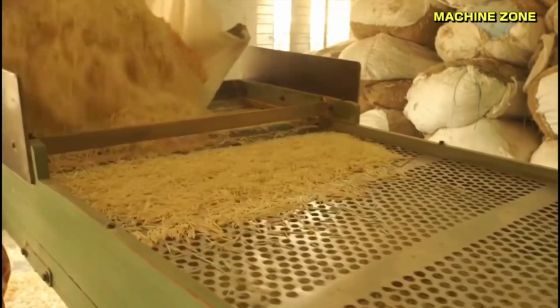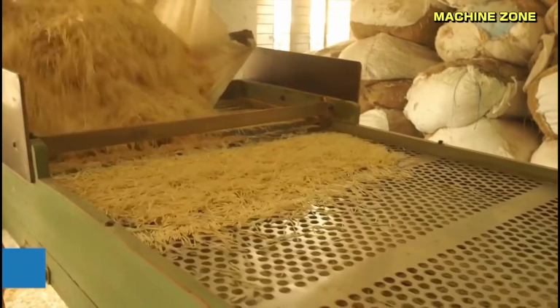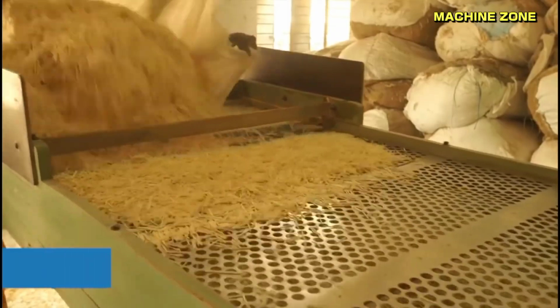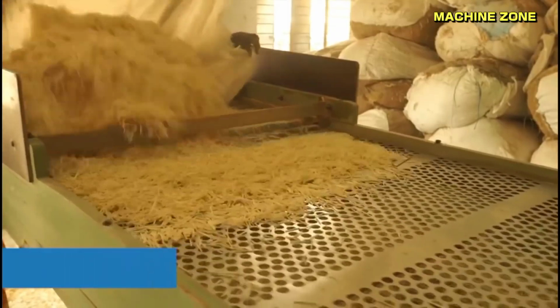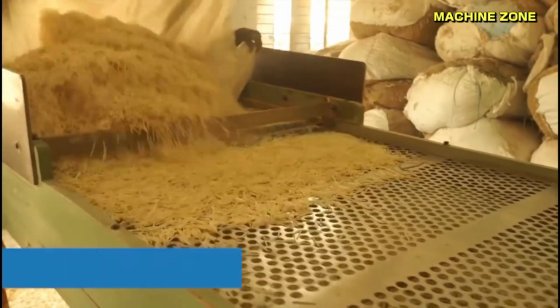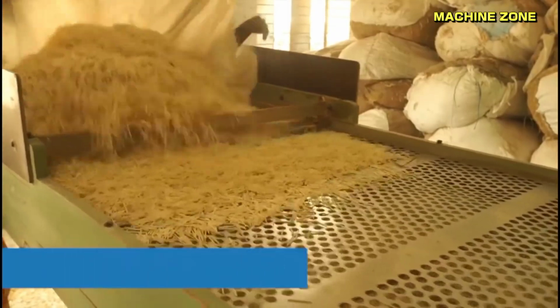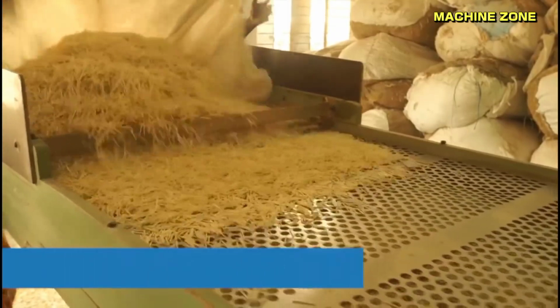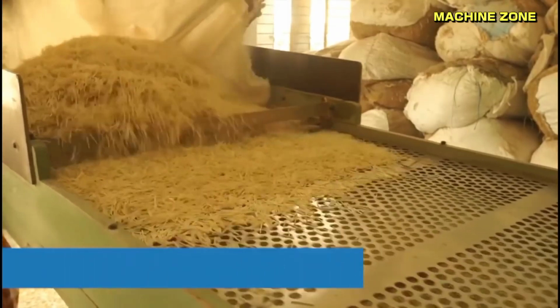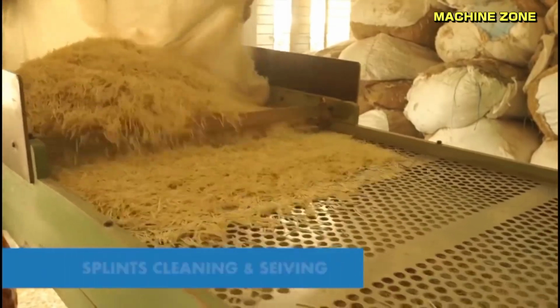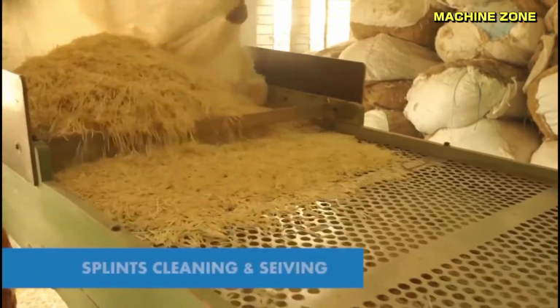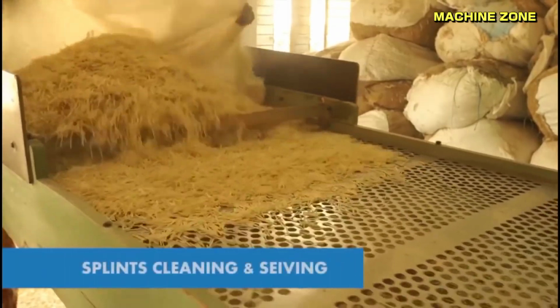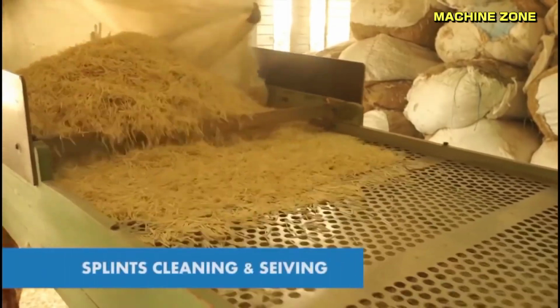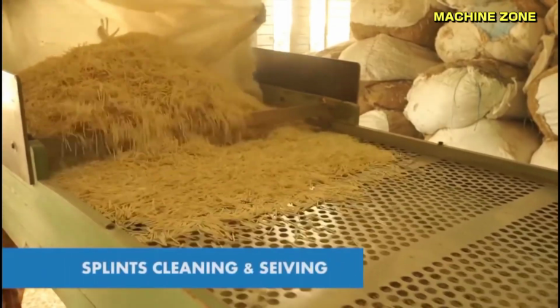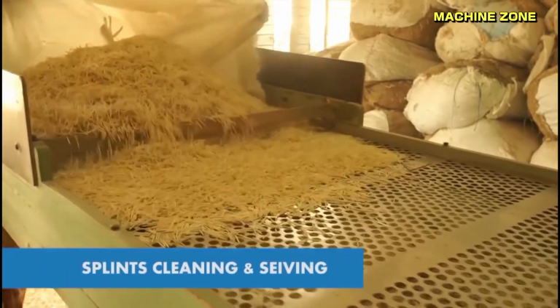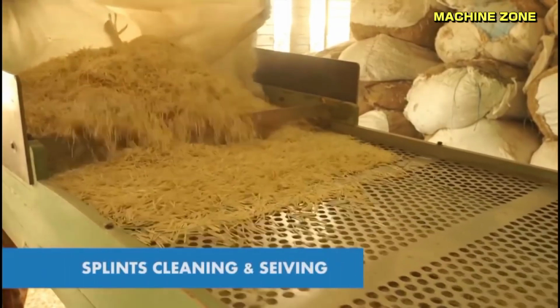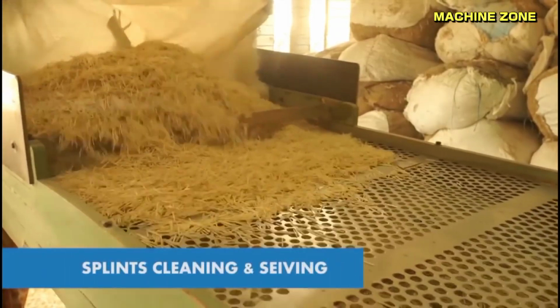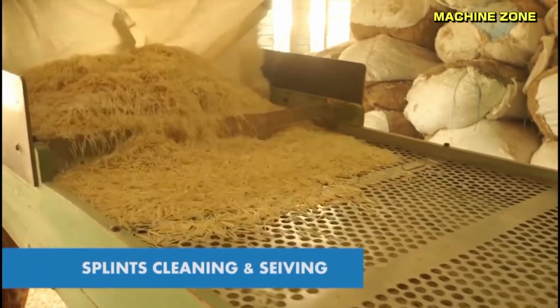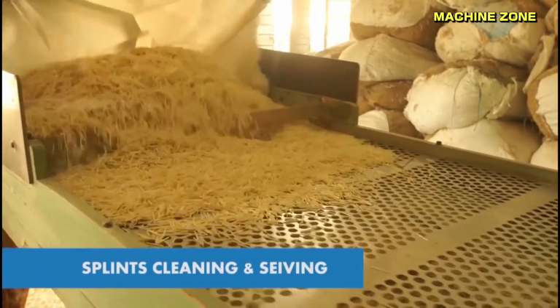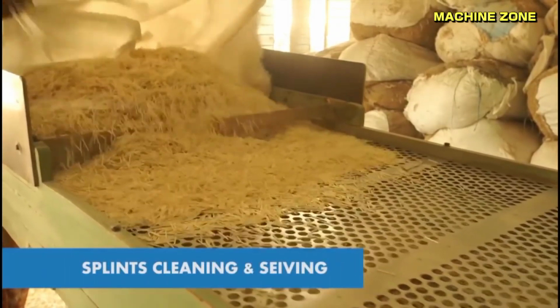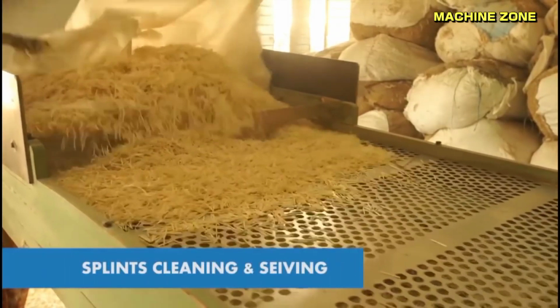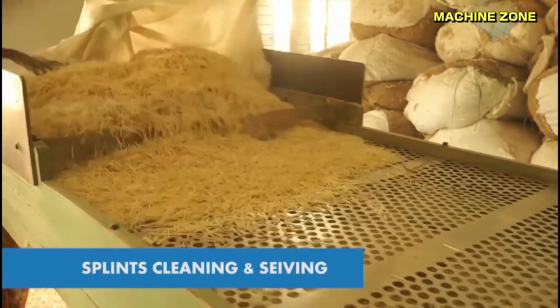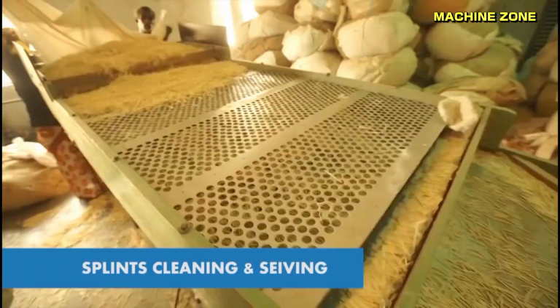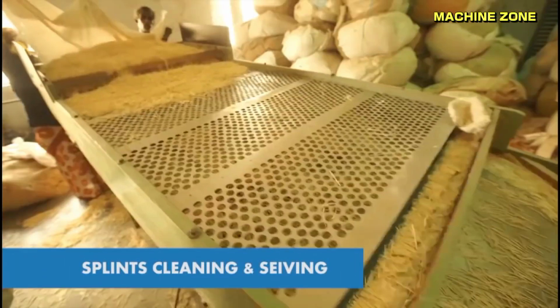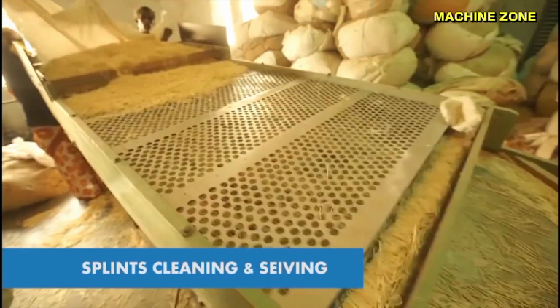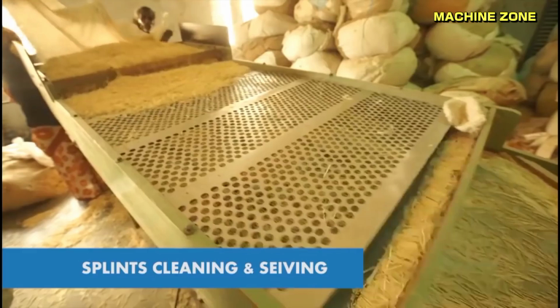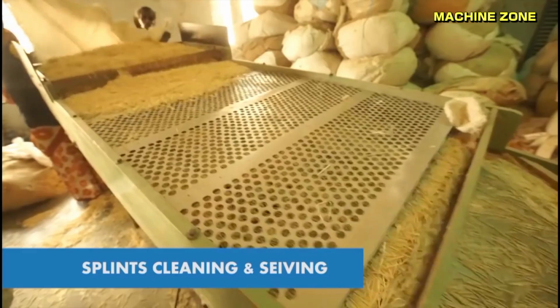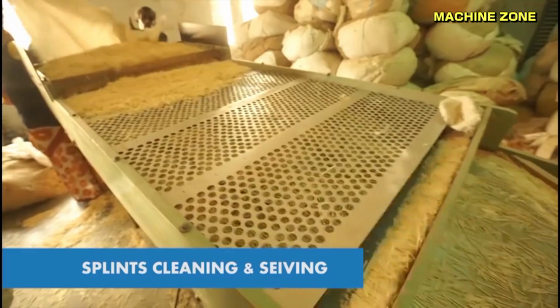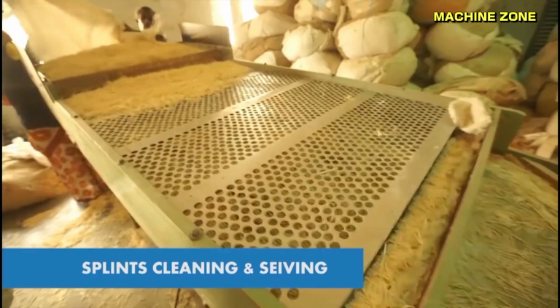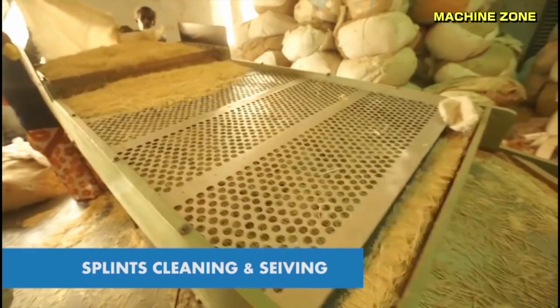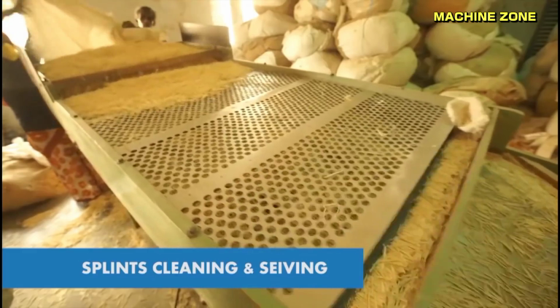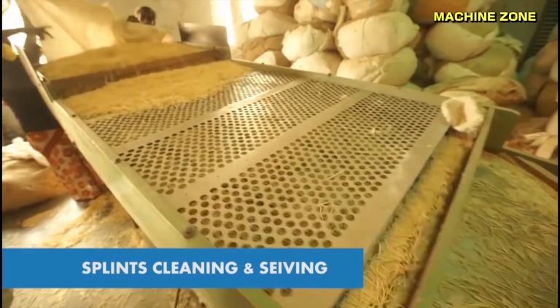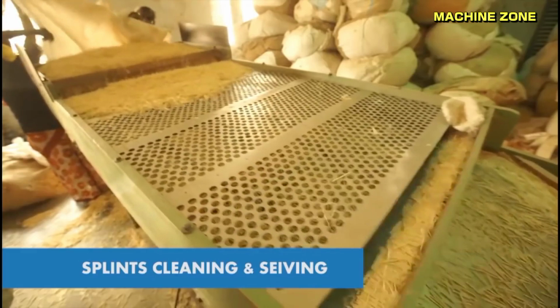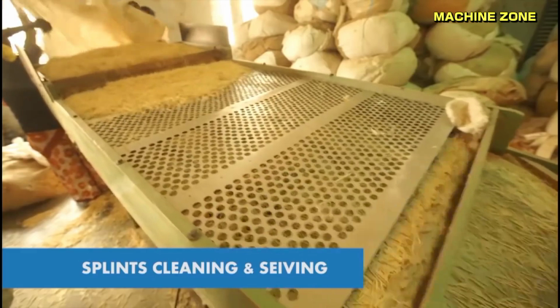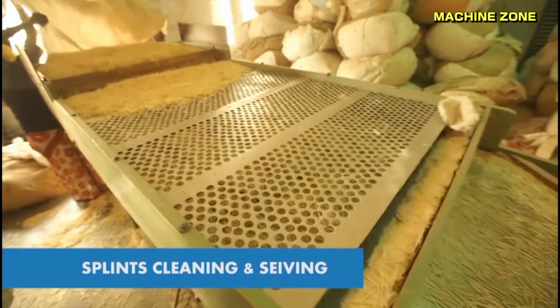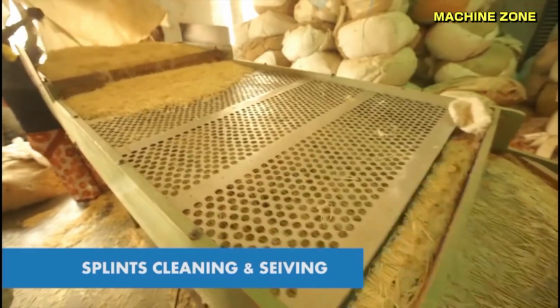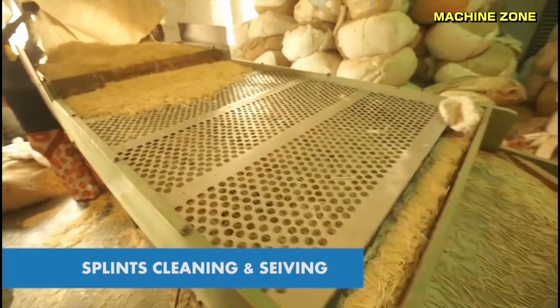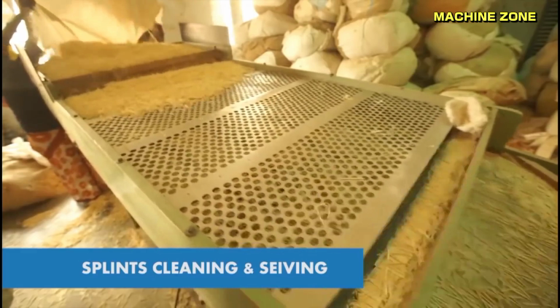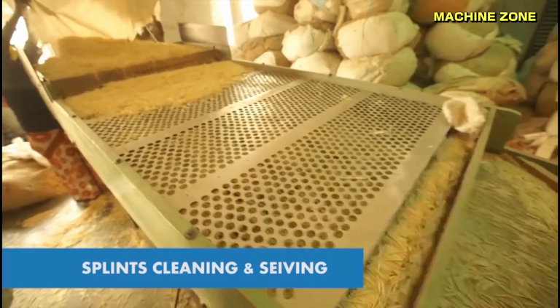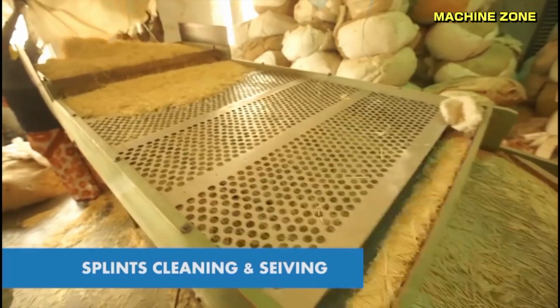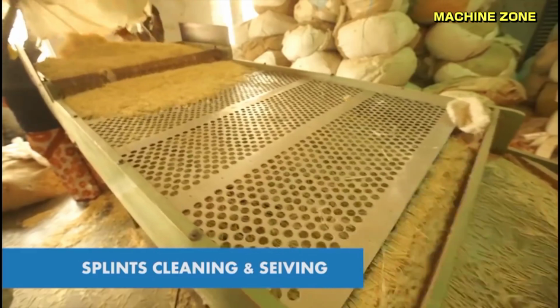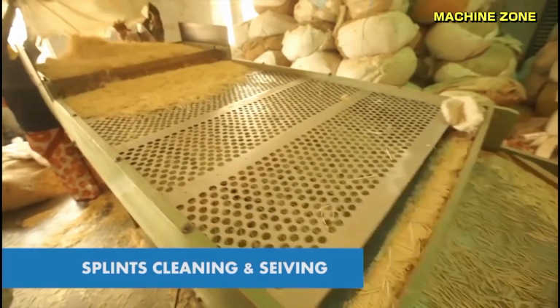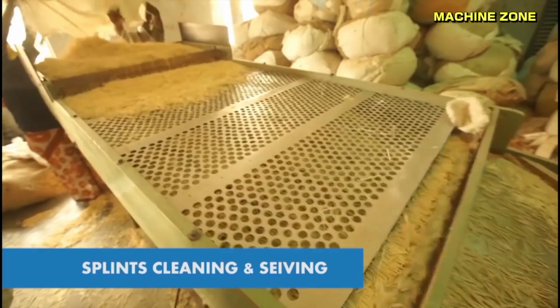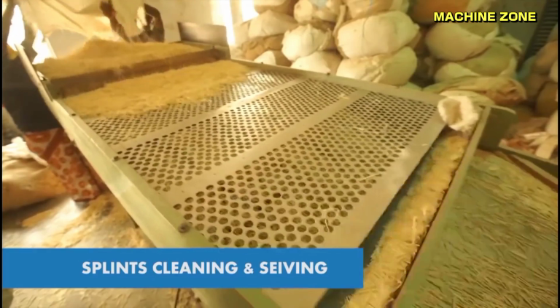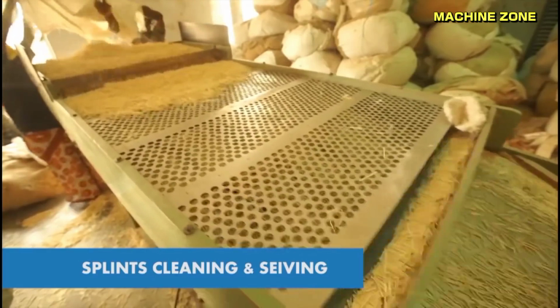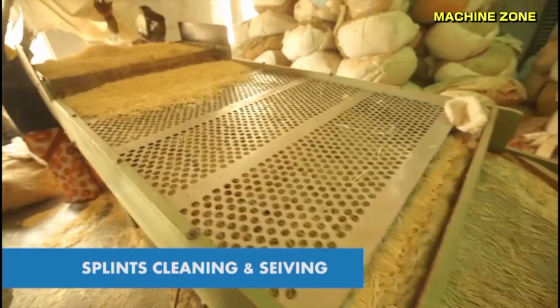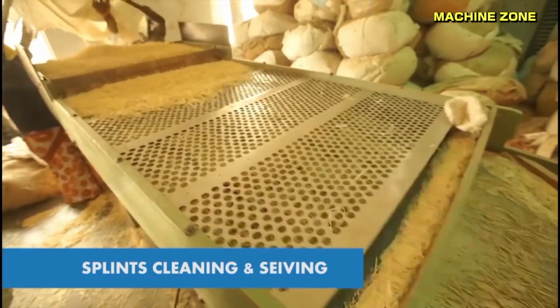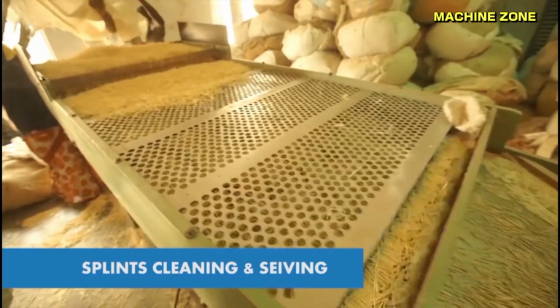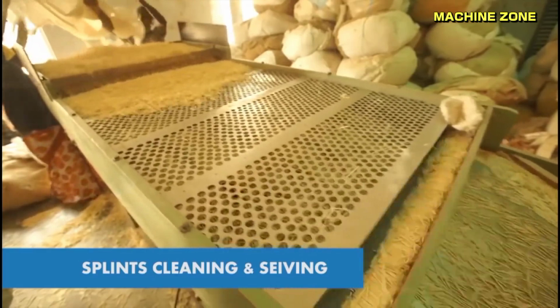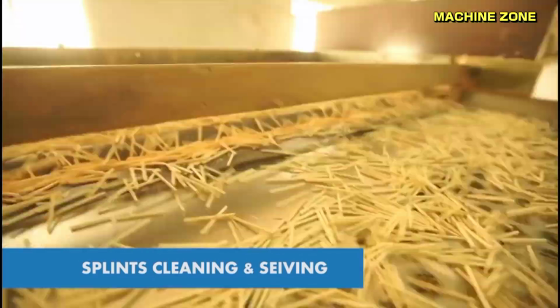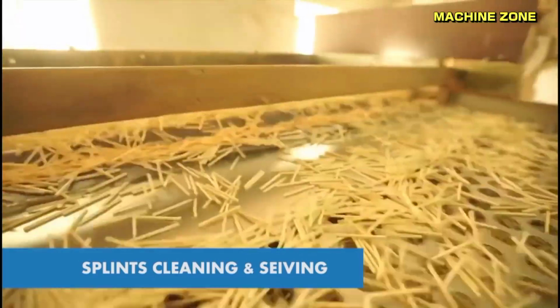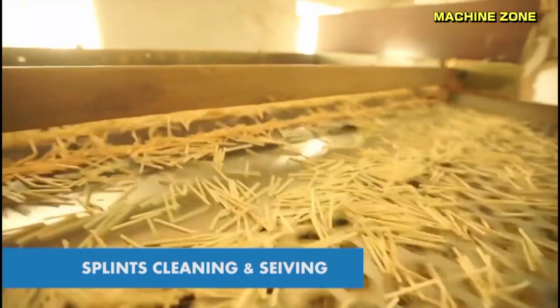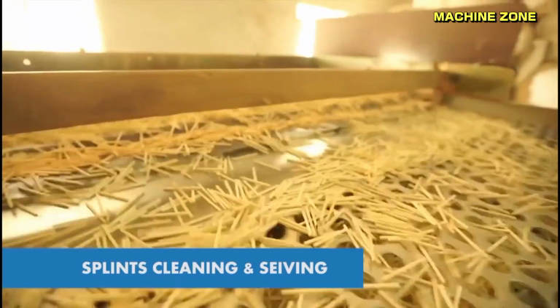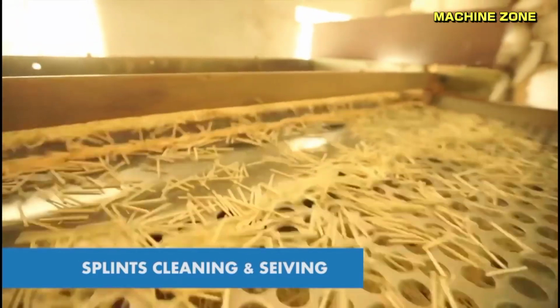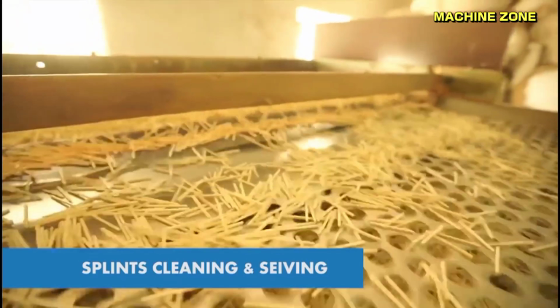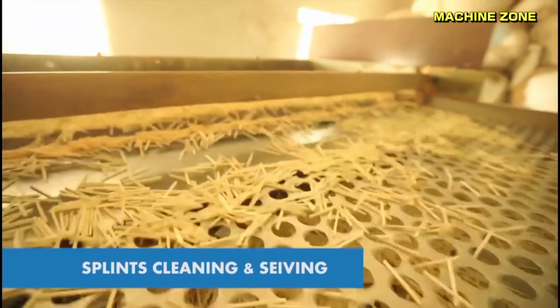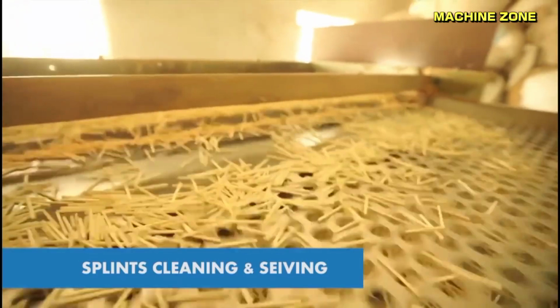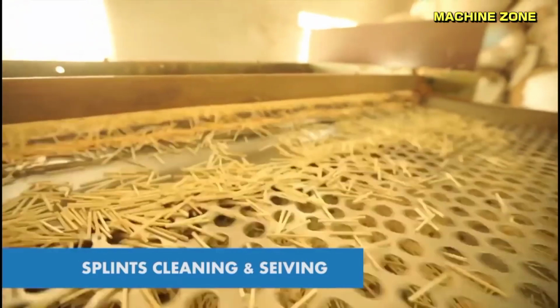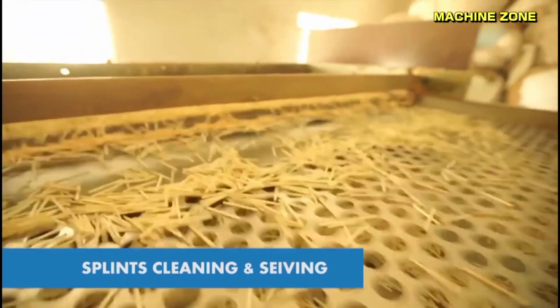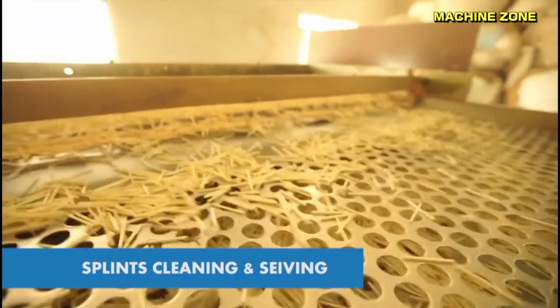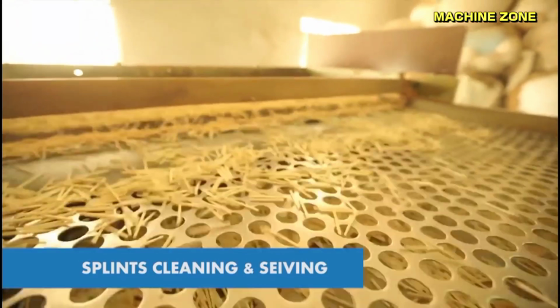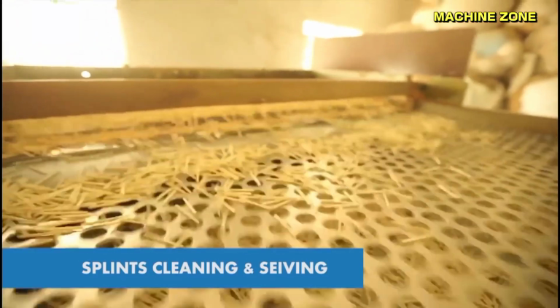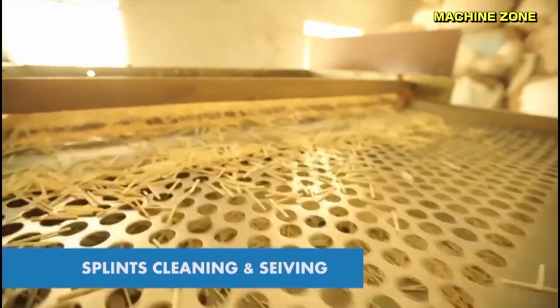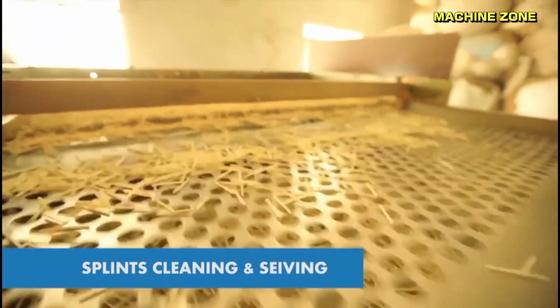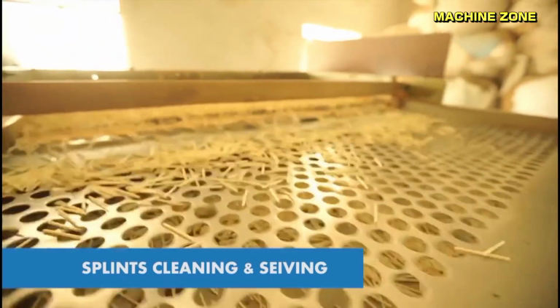Splint treatment — cleaning and sieving: the wood splints are cleaned to remove impurities and then sieved to ensure a uniform size.